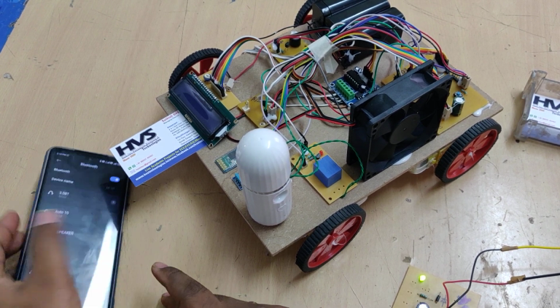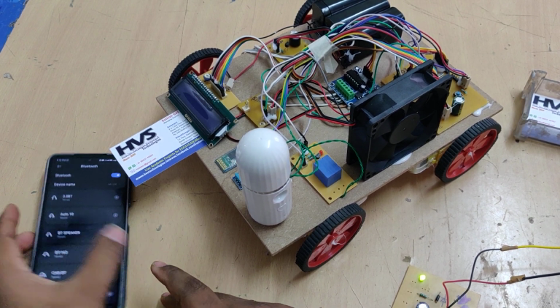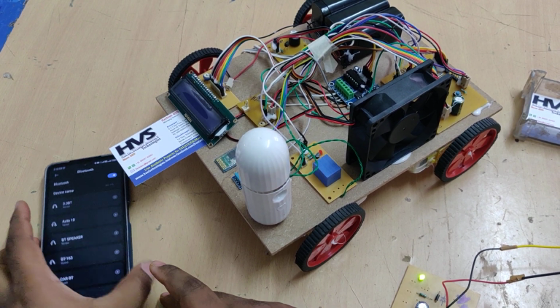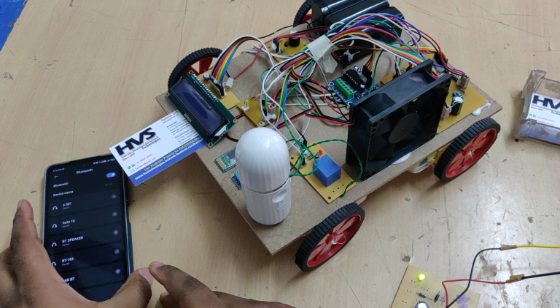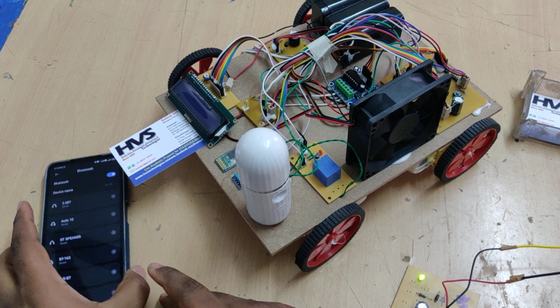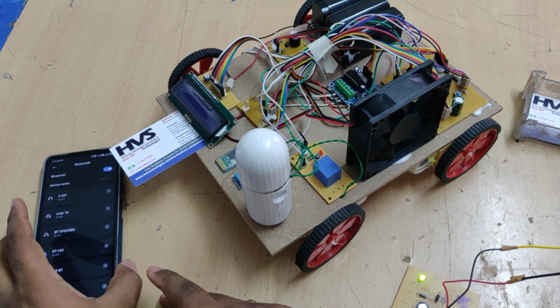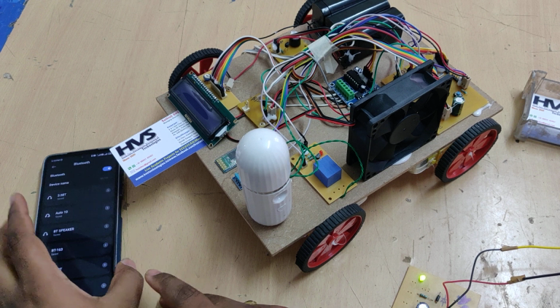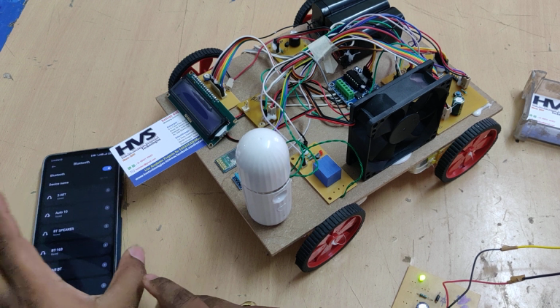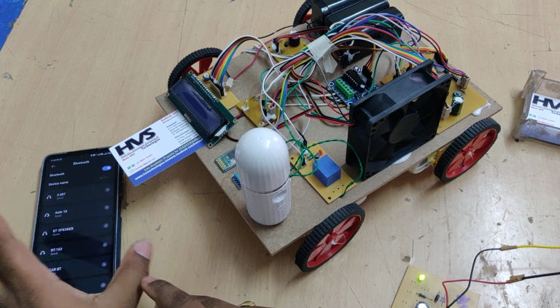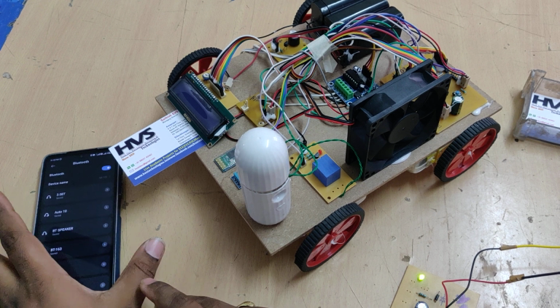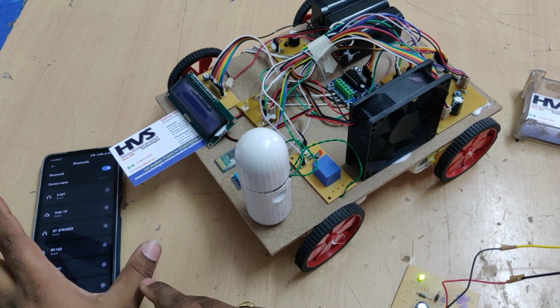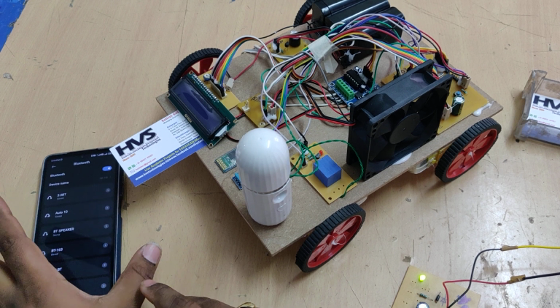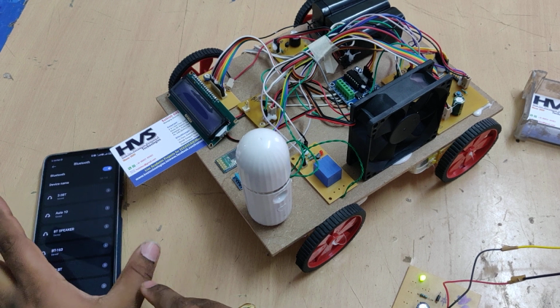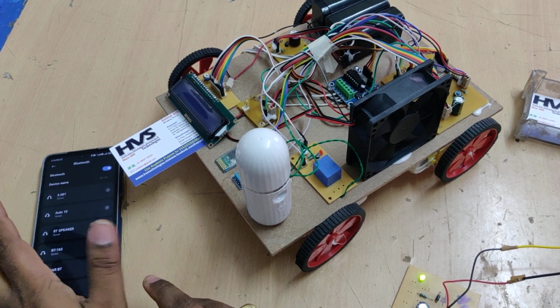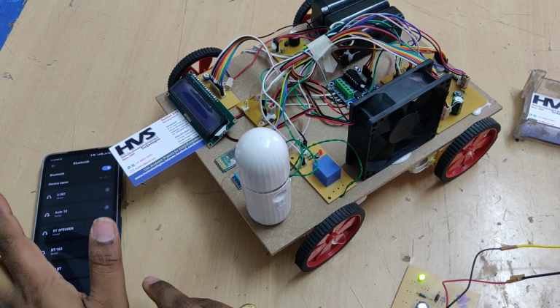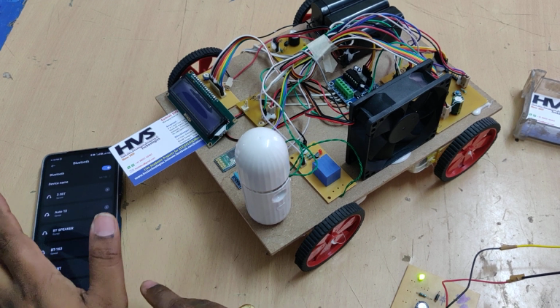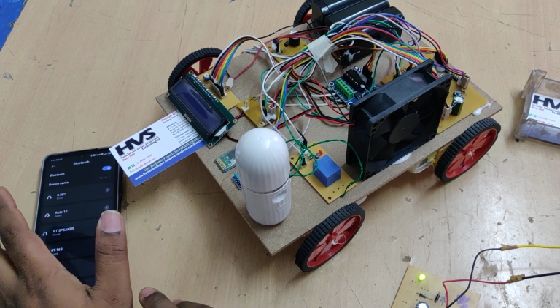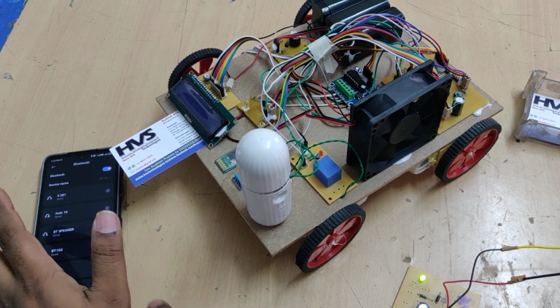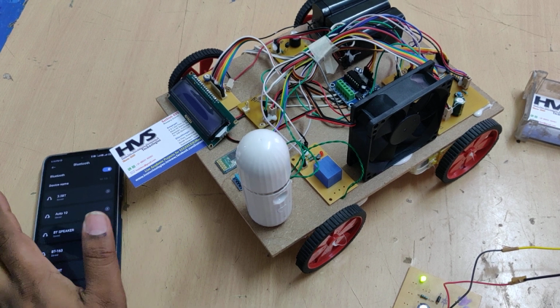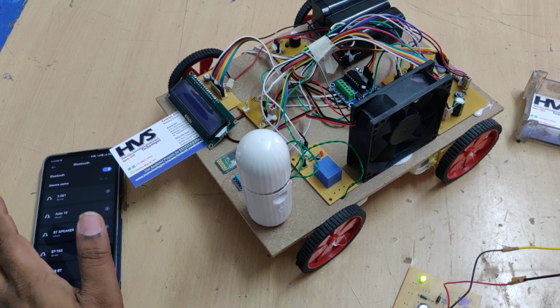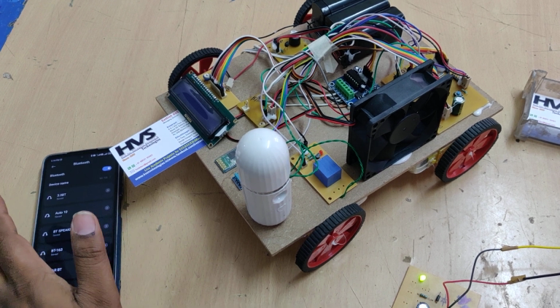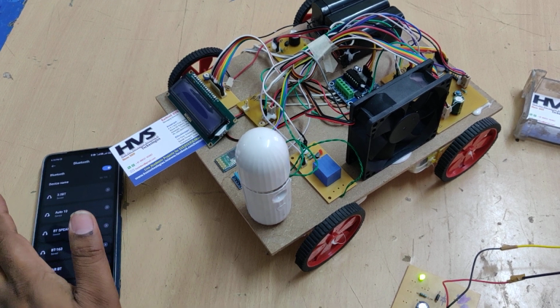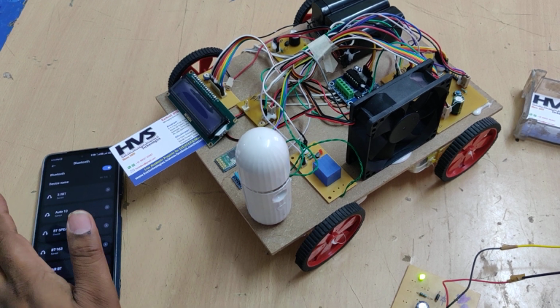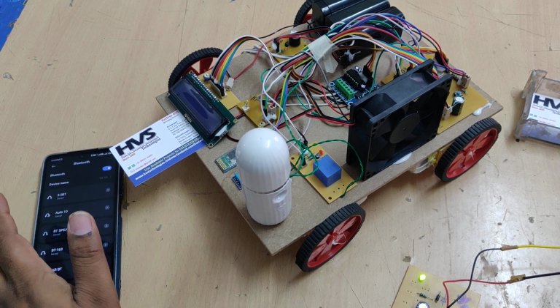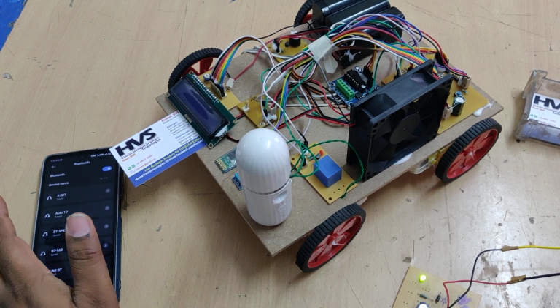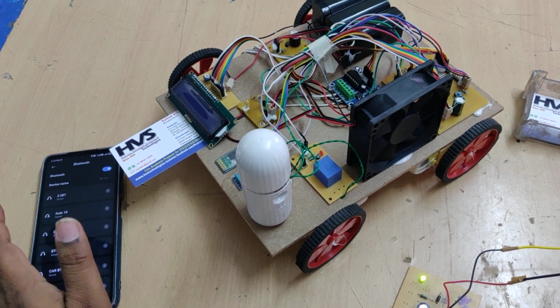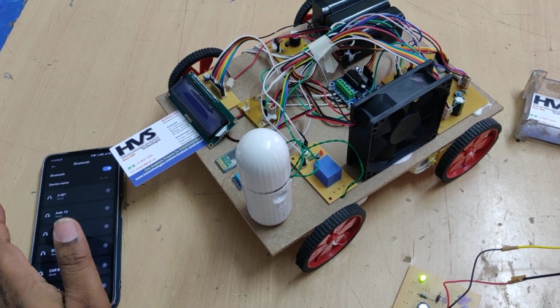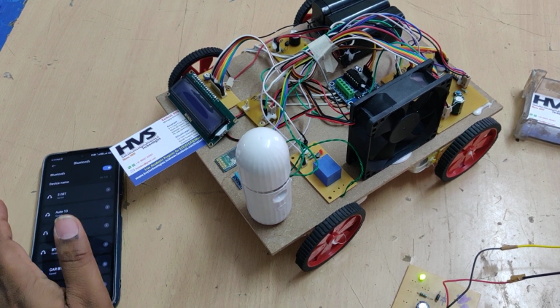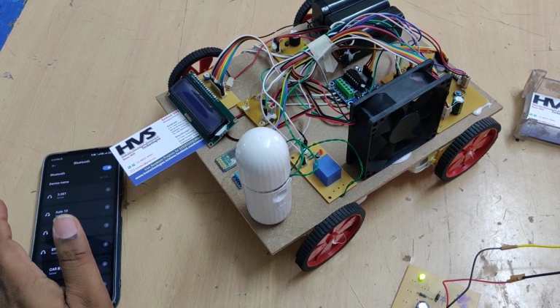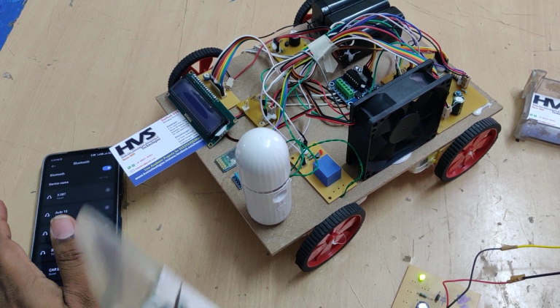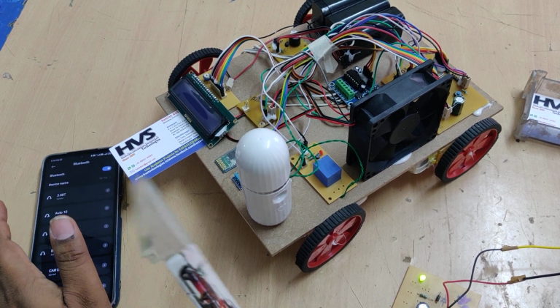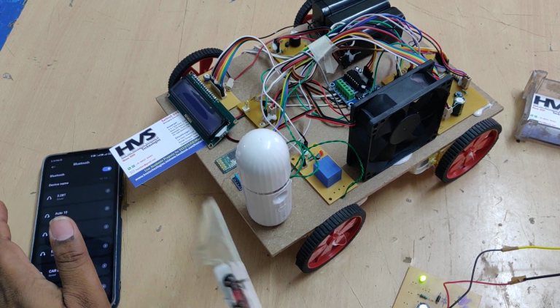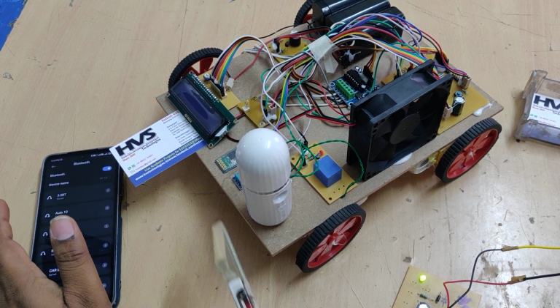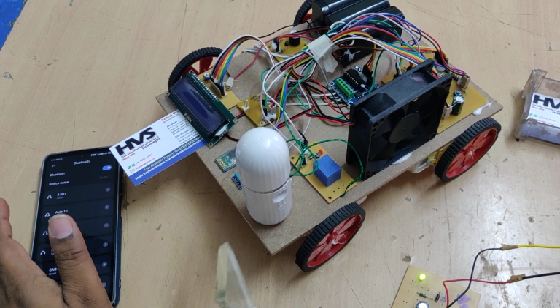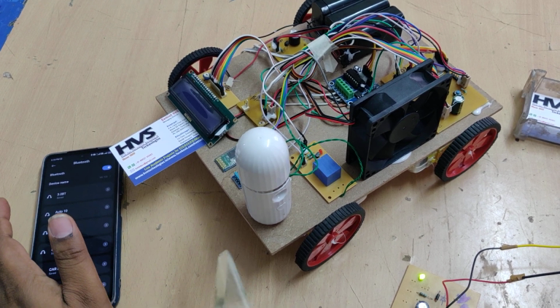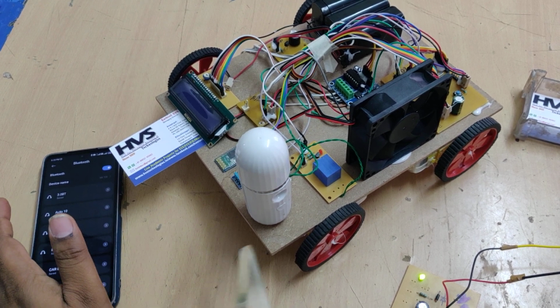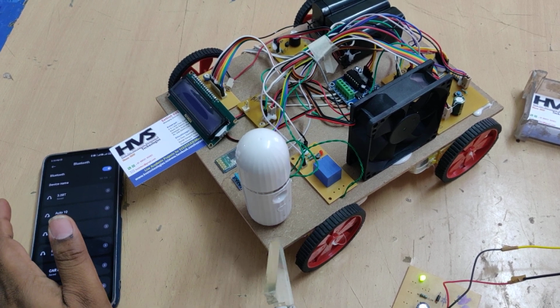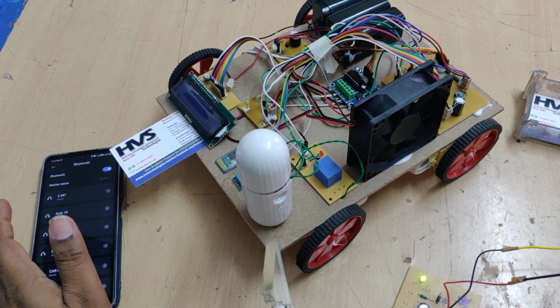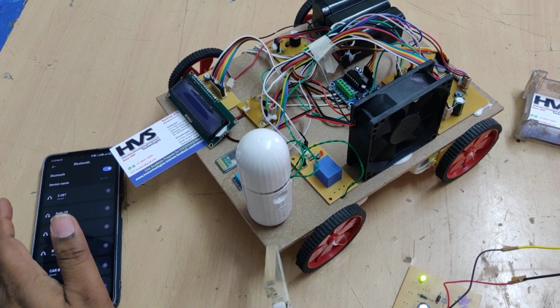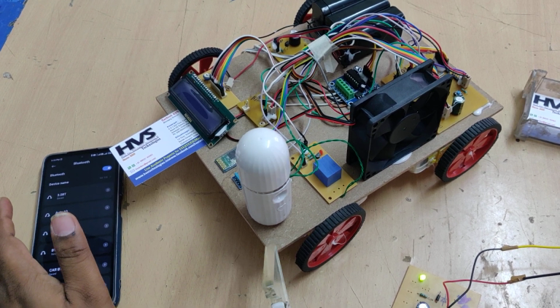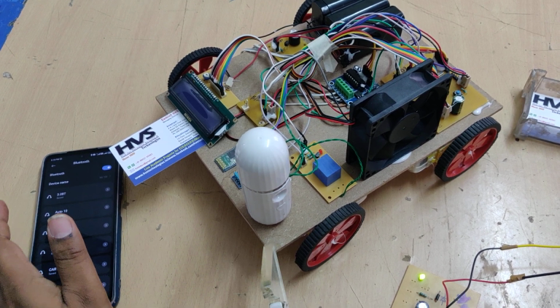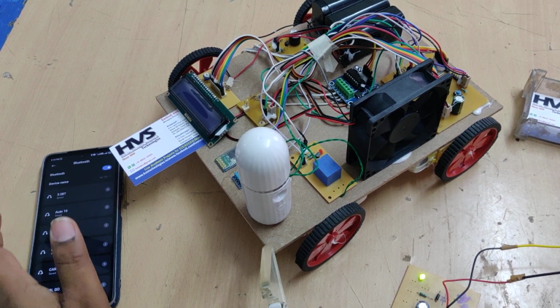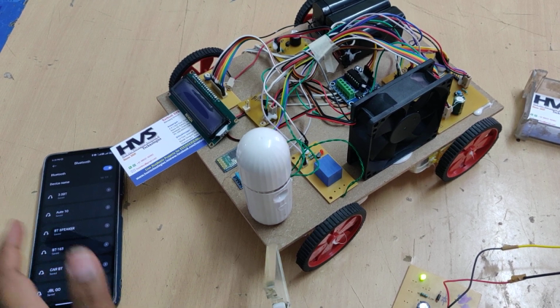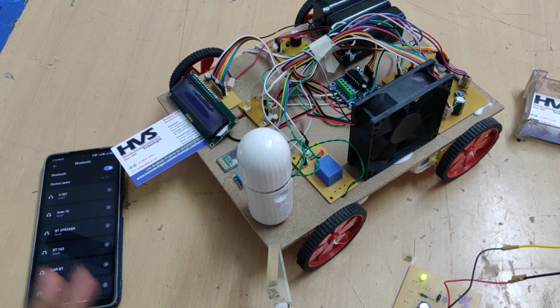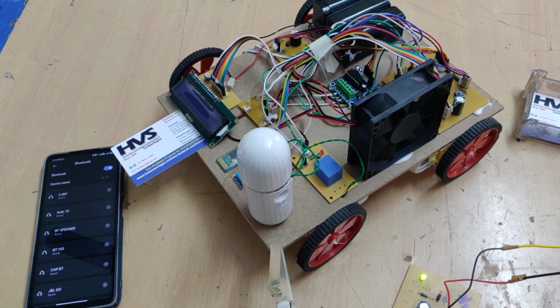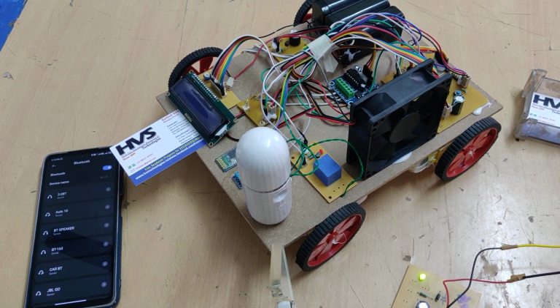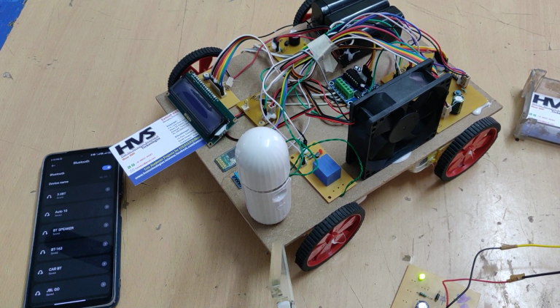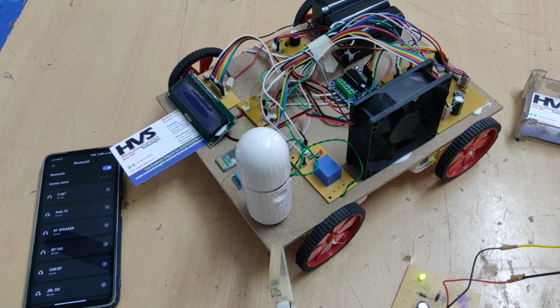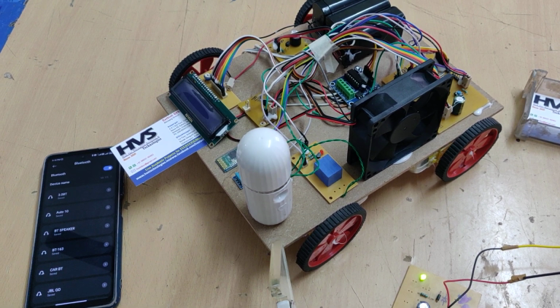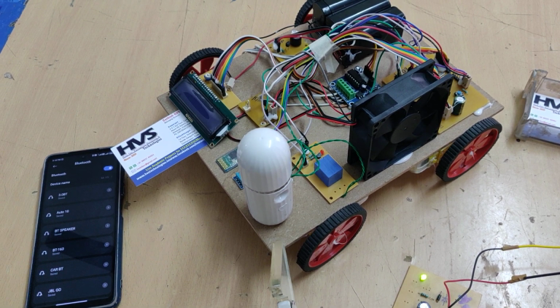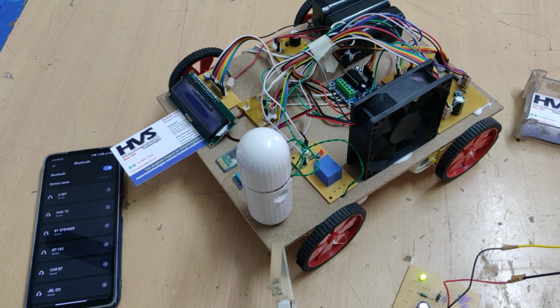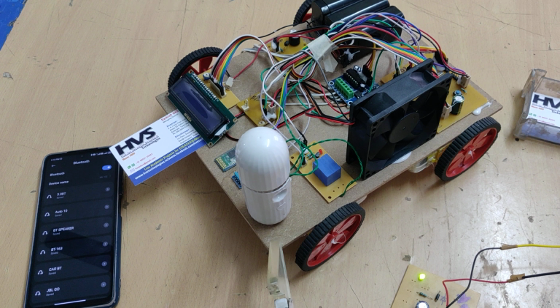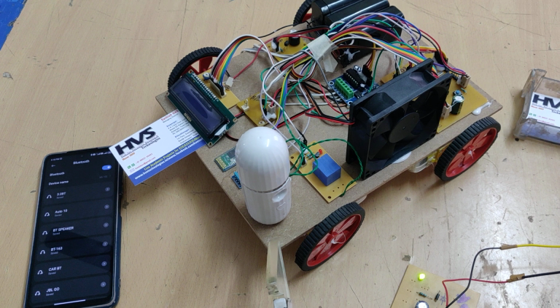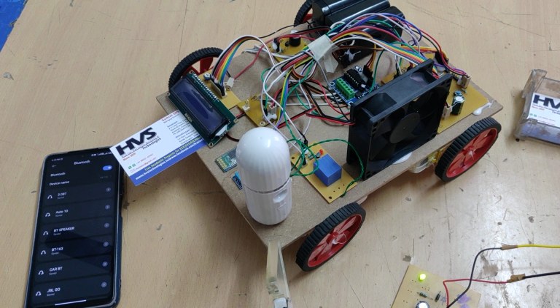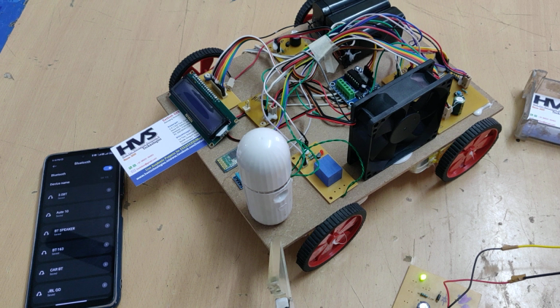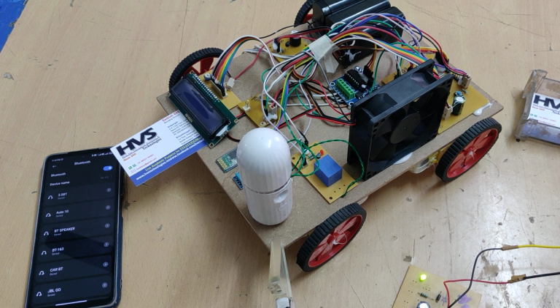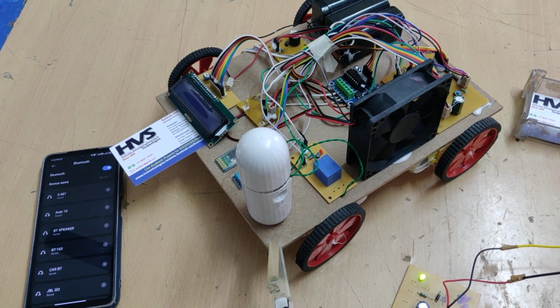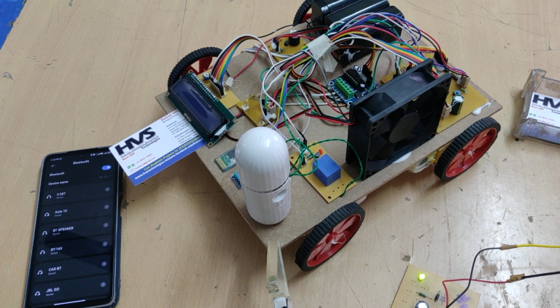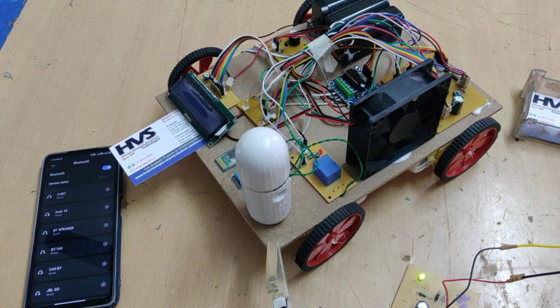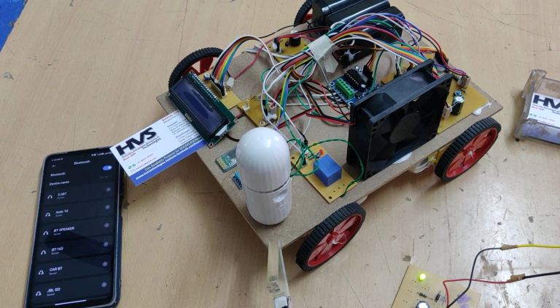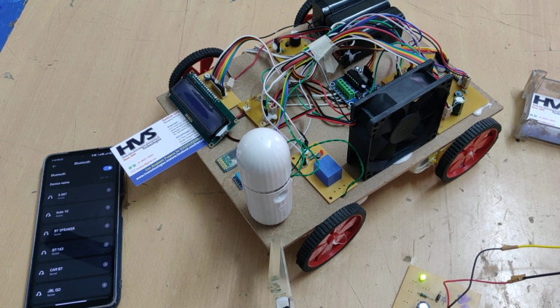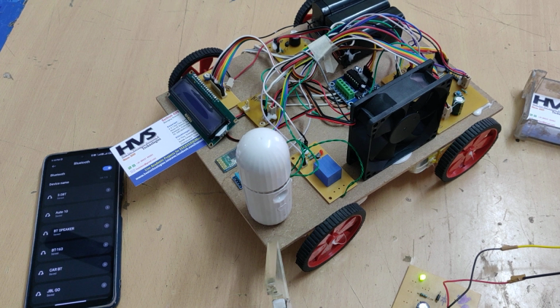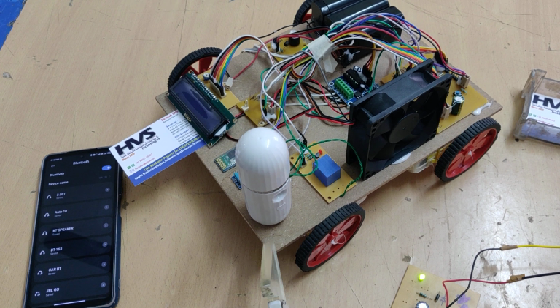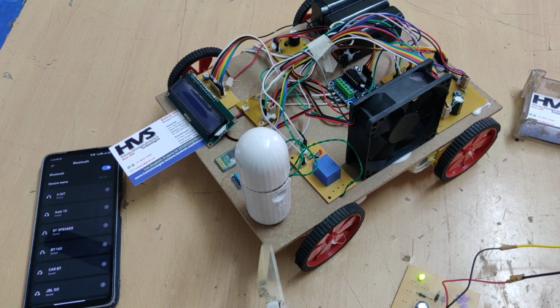From the mobile phone application we are going to send commands to control the robot movement: forward, backward, left, right, and stop.